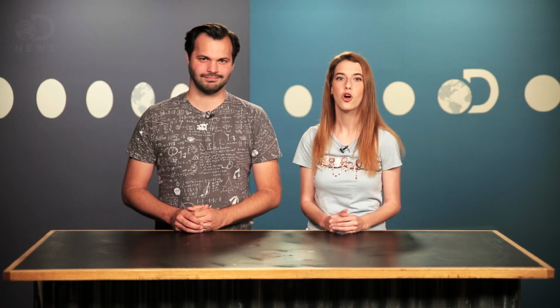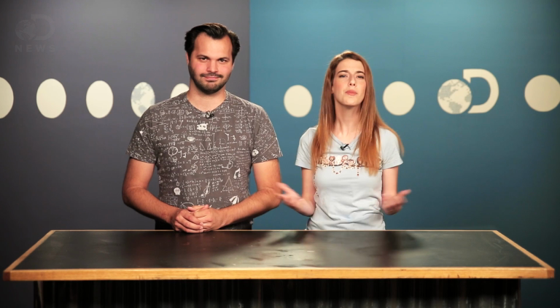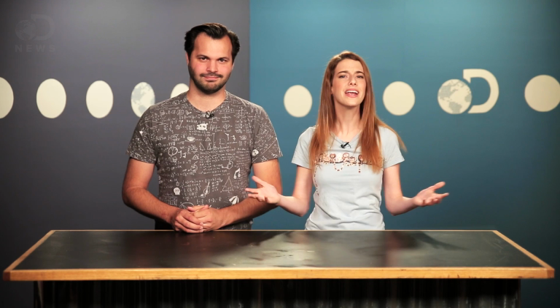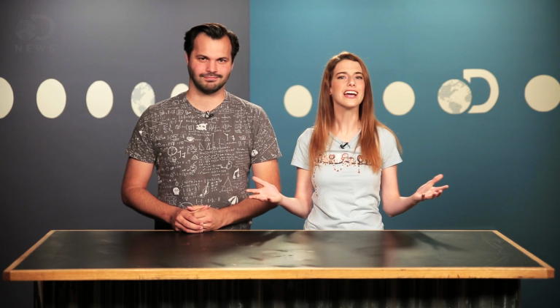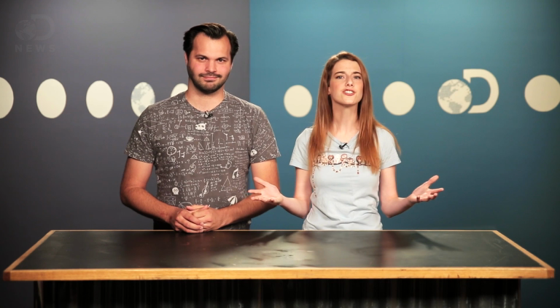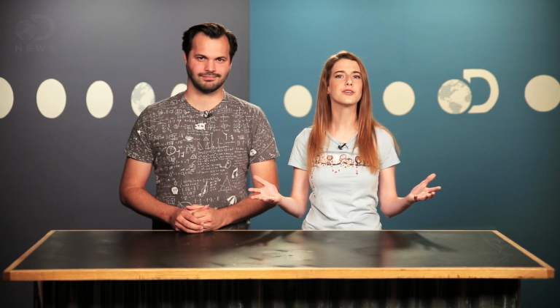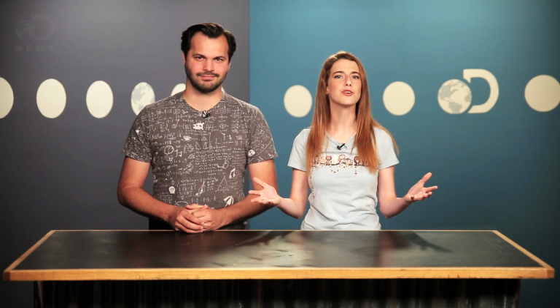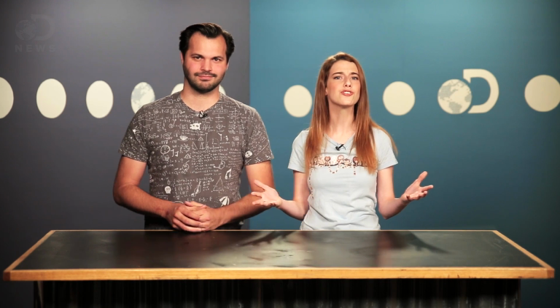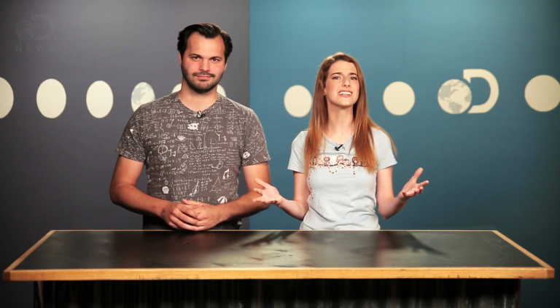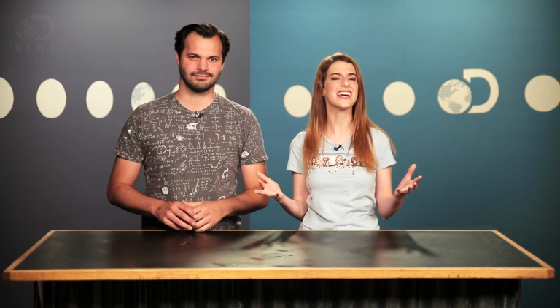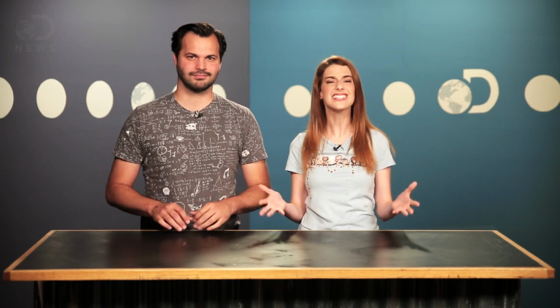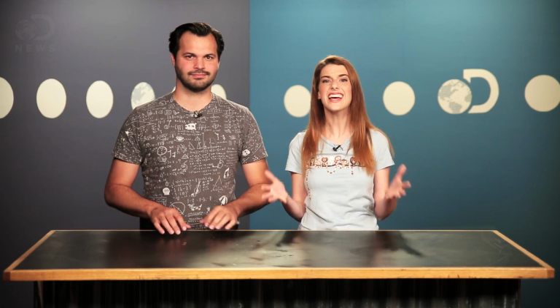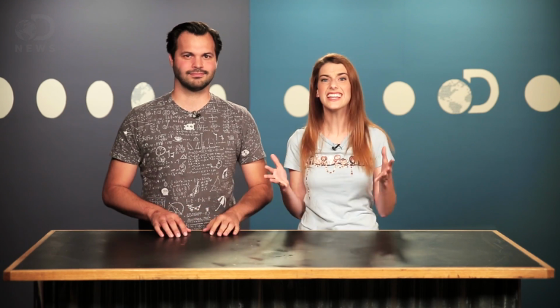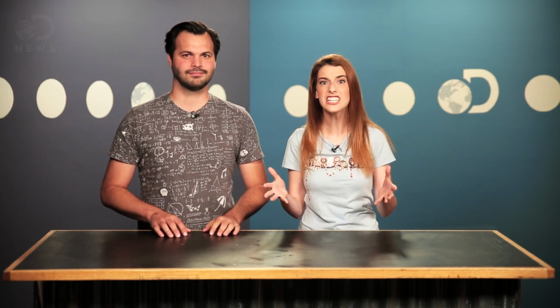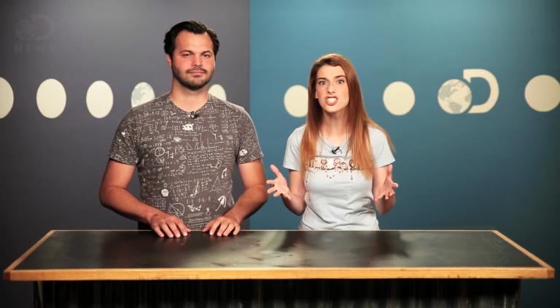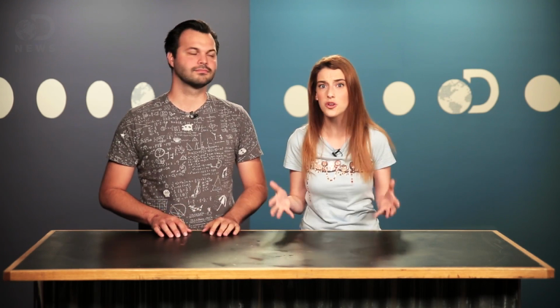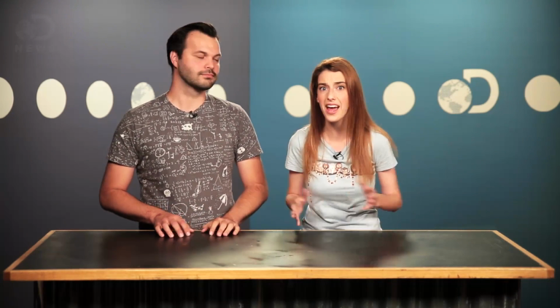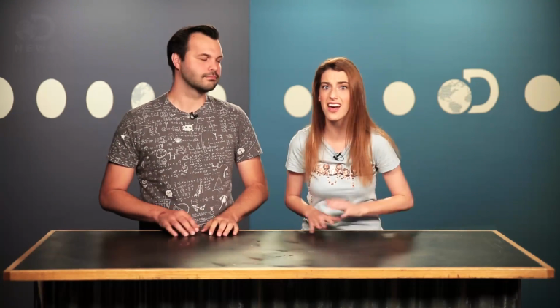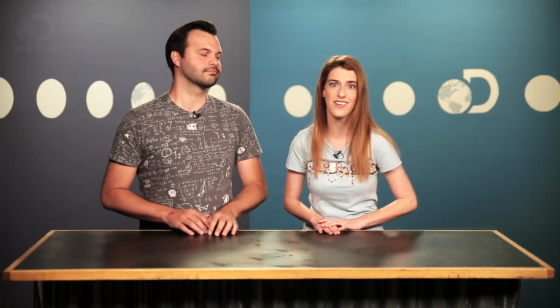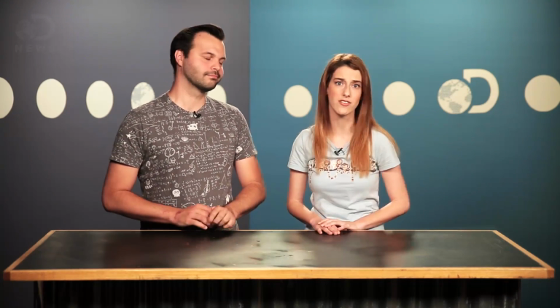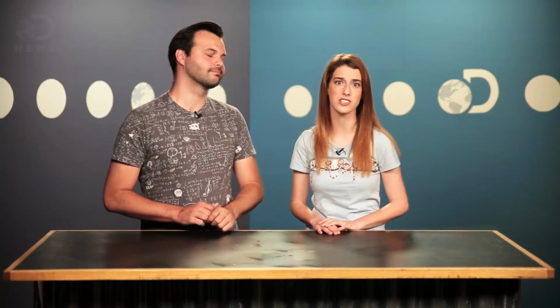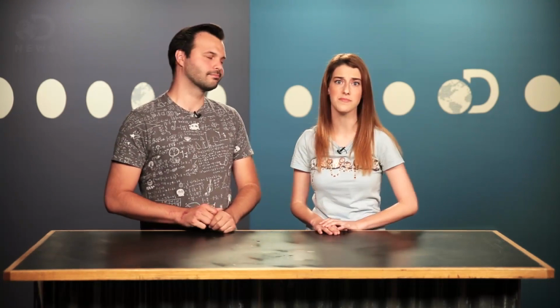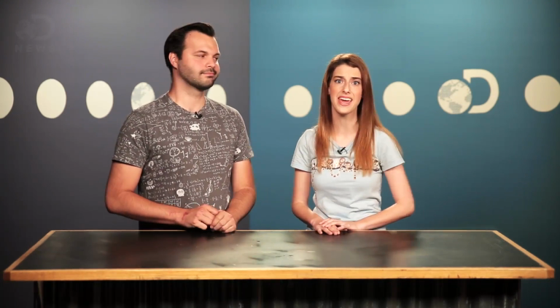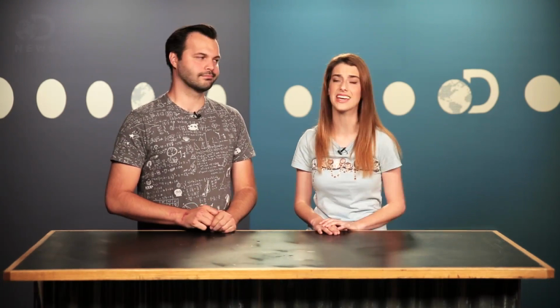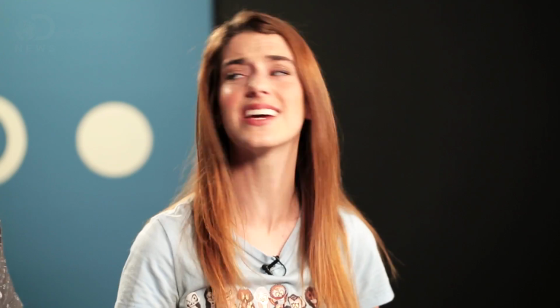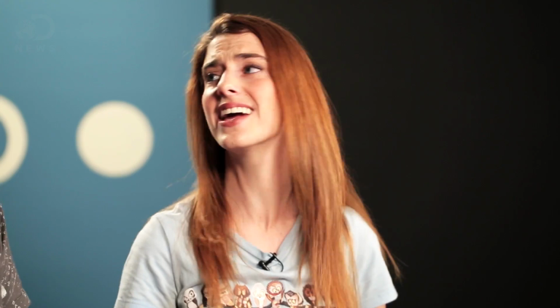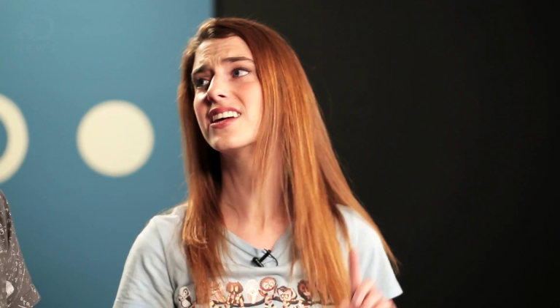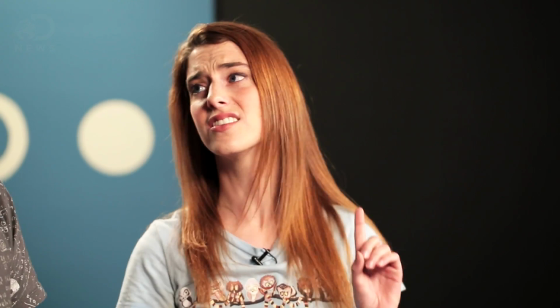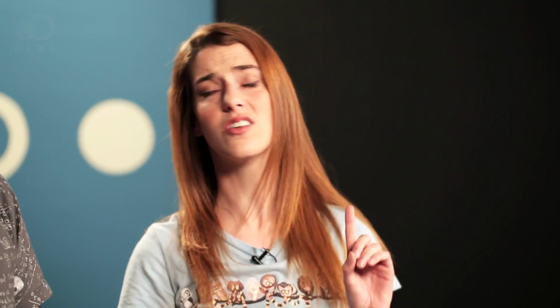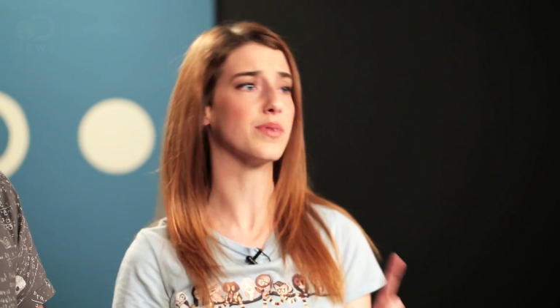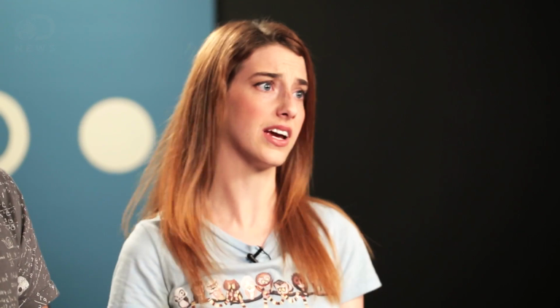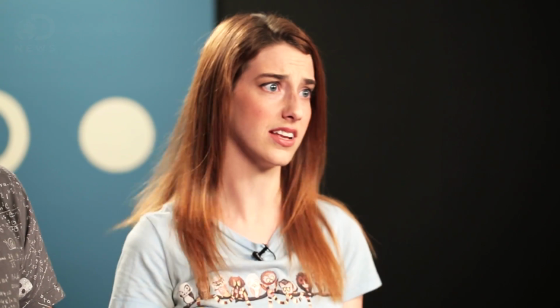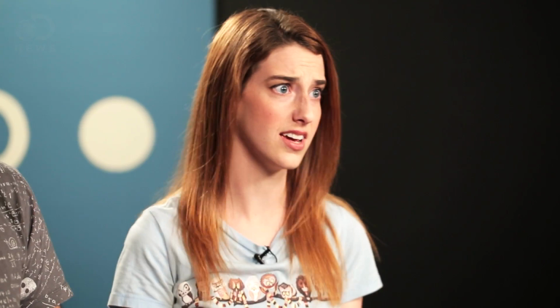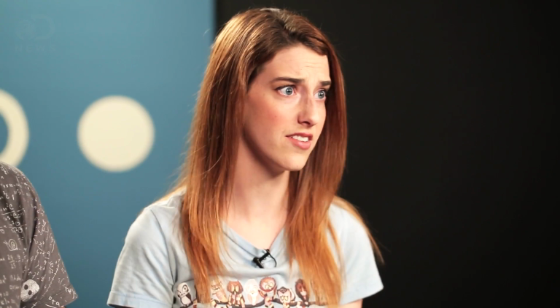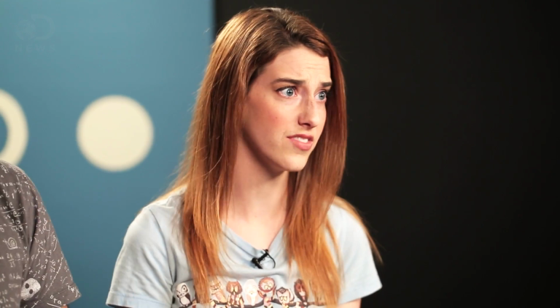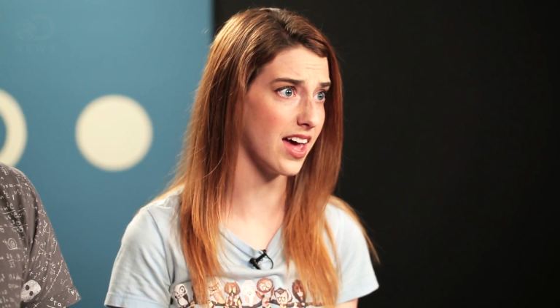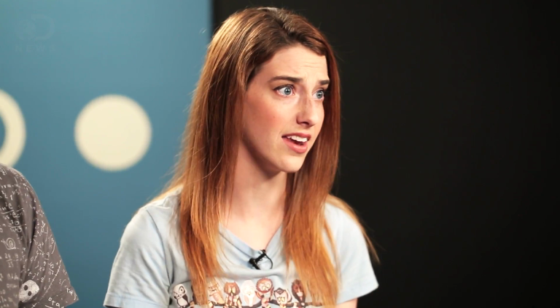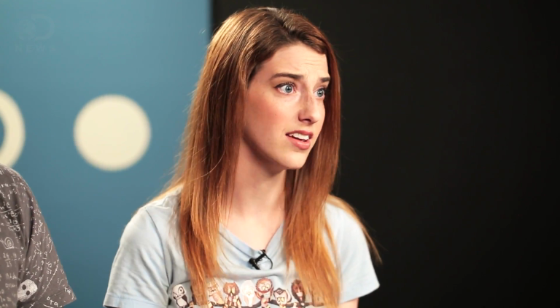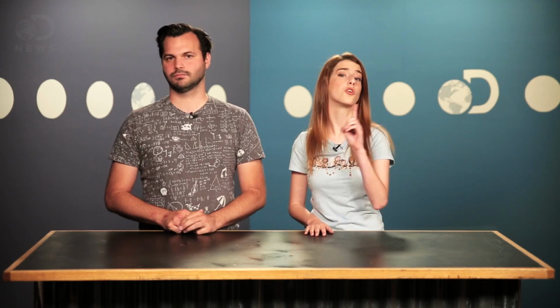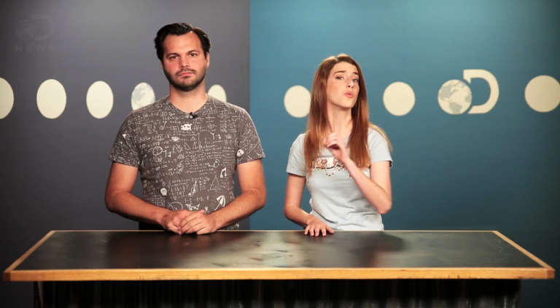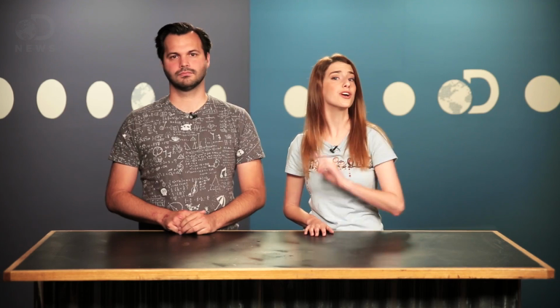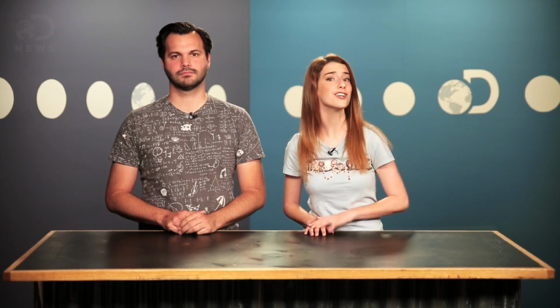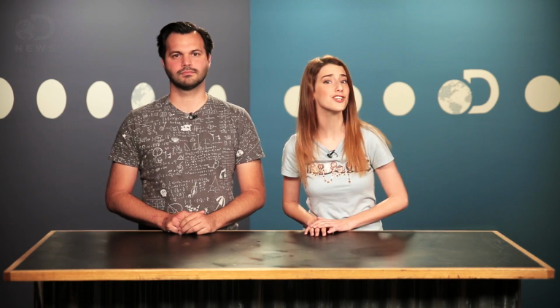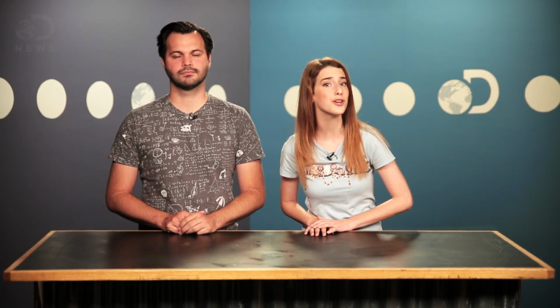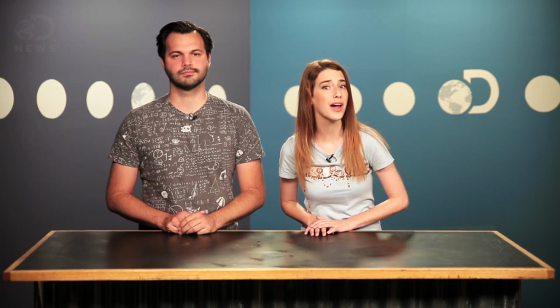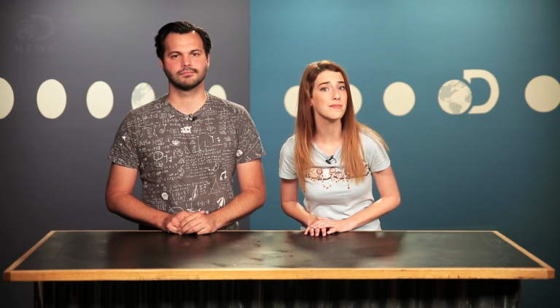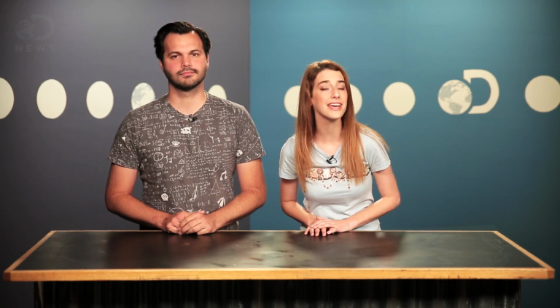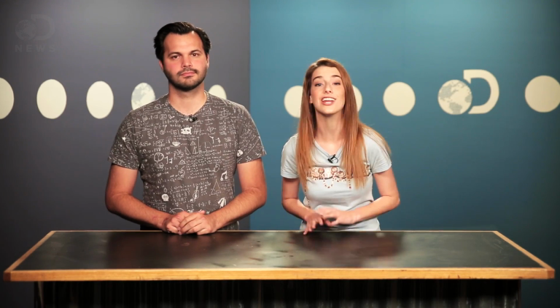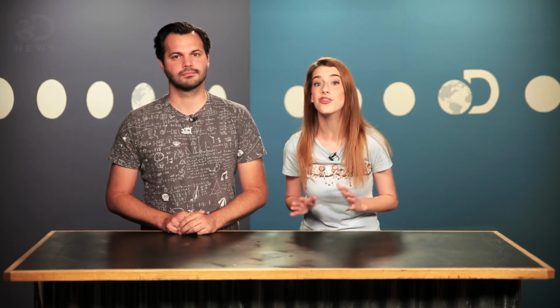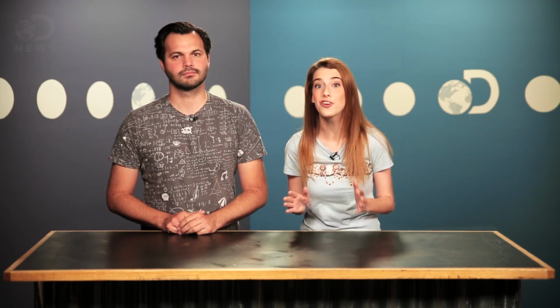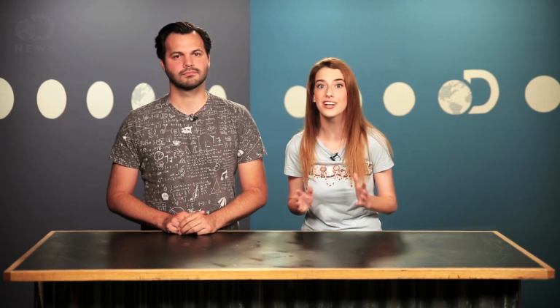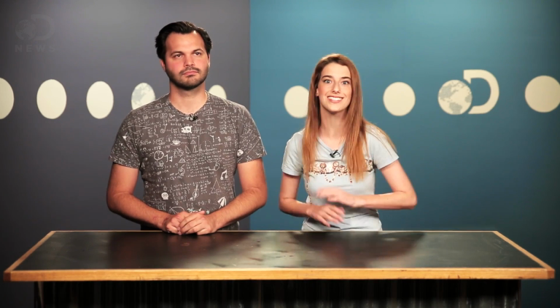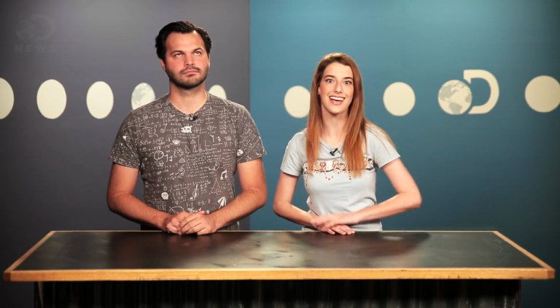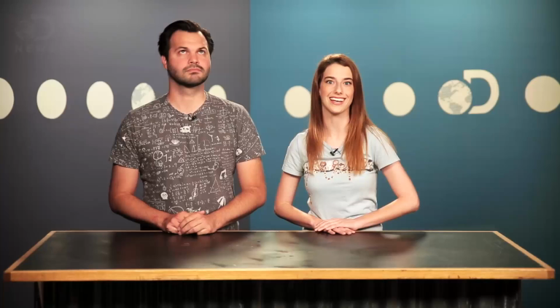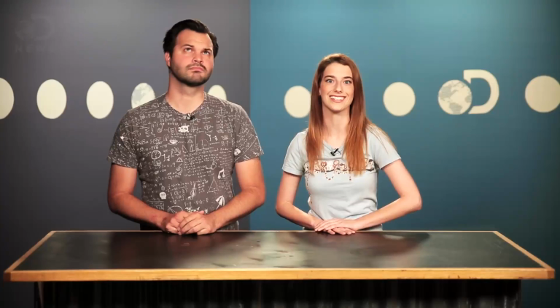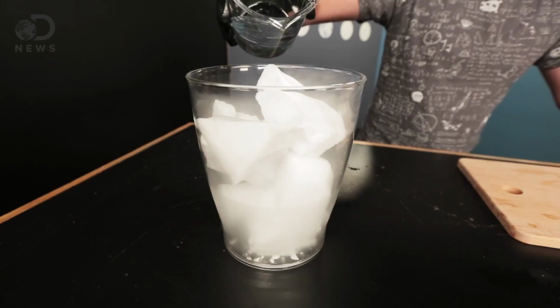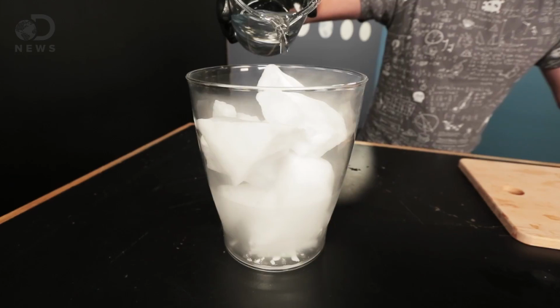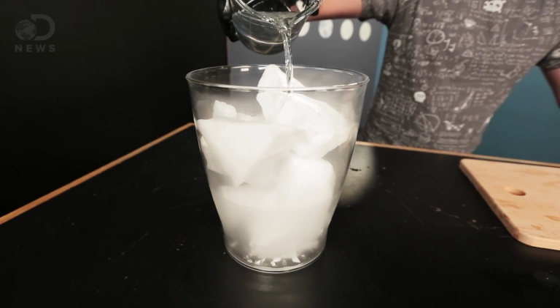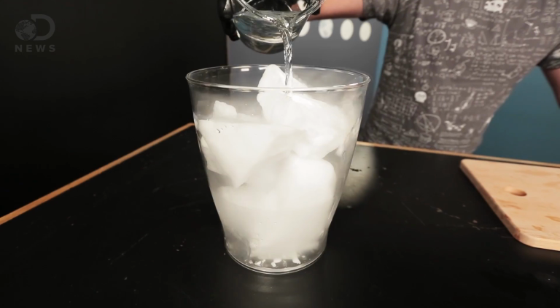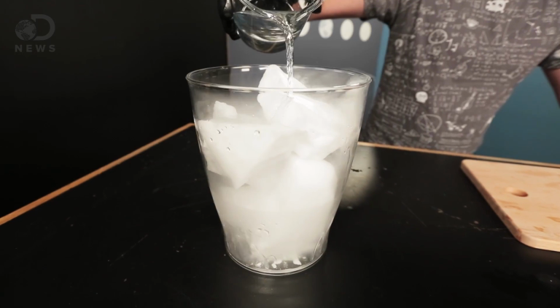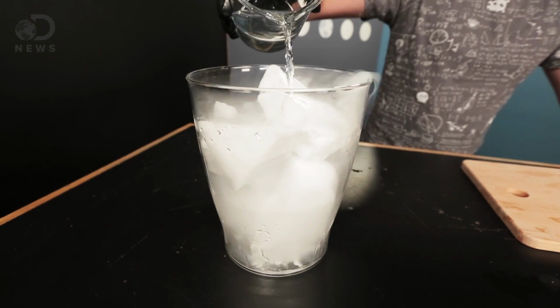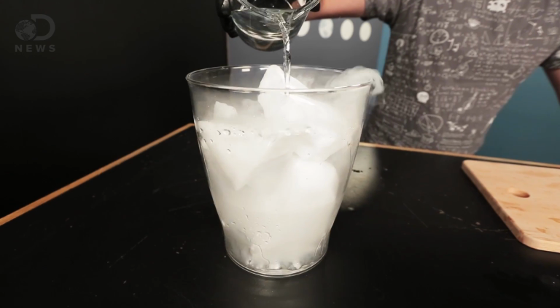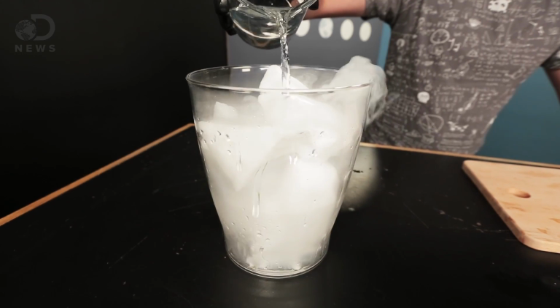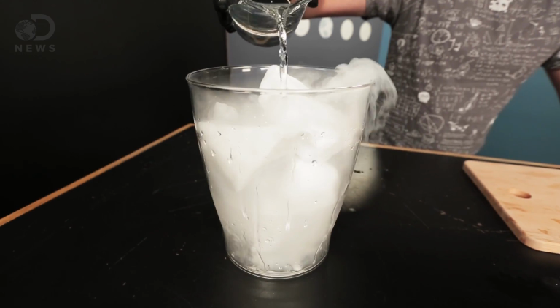Homemade ice cream usually takes at least two and a half hours to make. Ain't nobody got time for that. So we're going to show you how to make it in 30 seconds with dry ice.